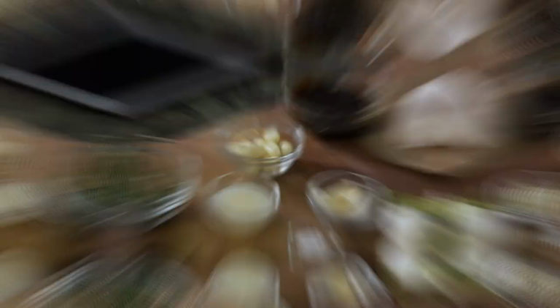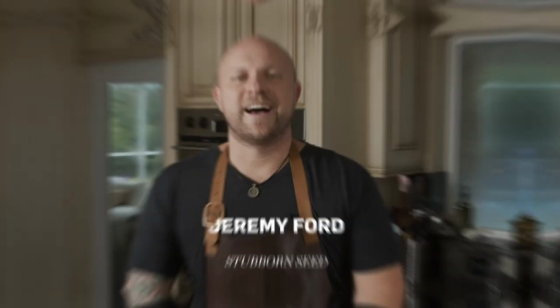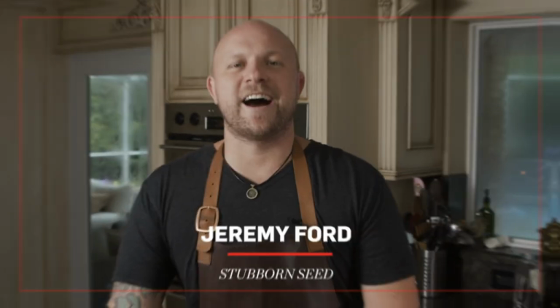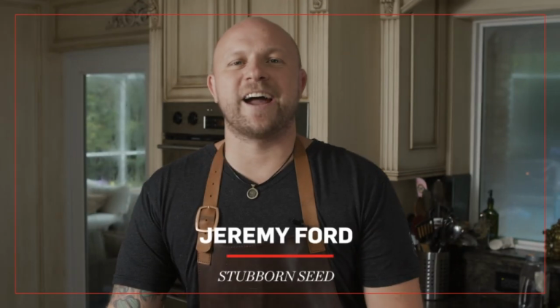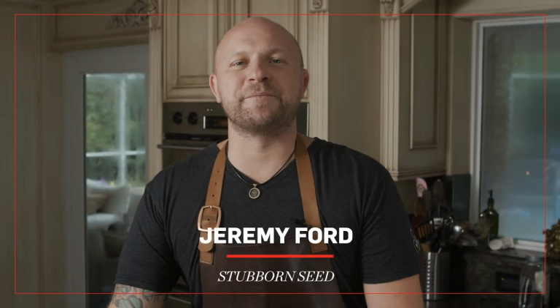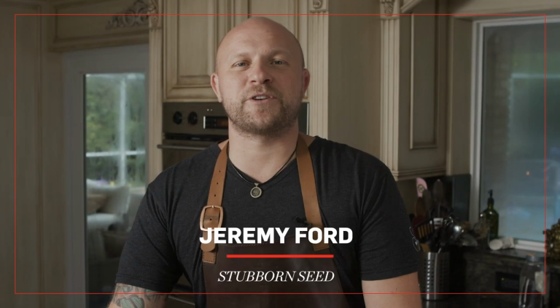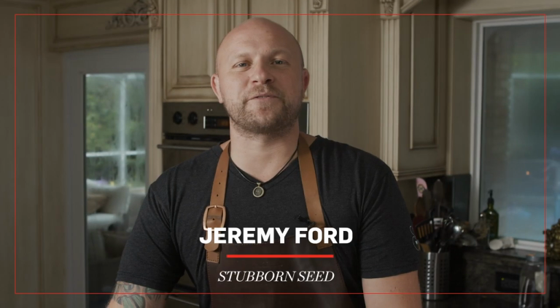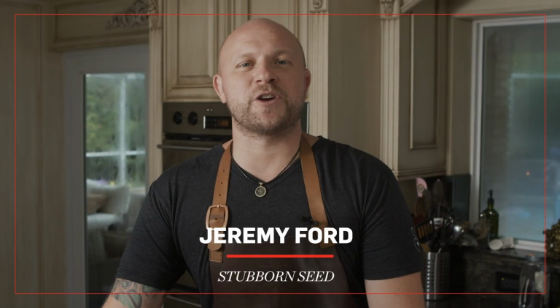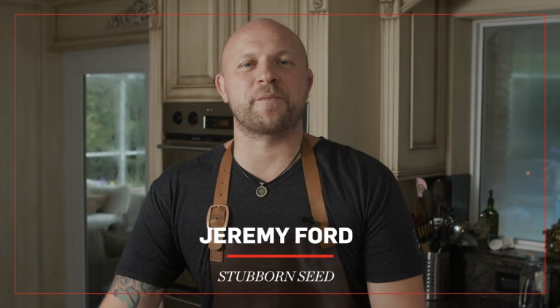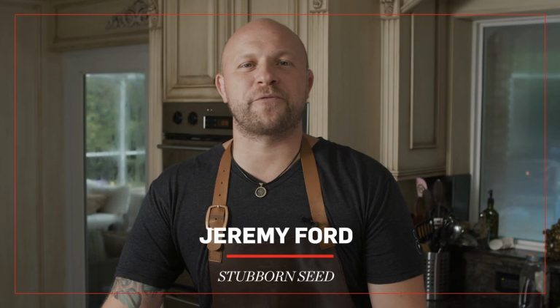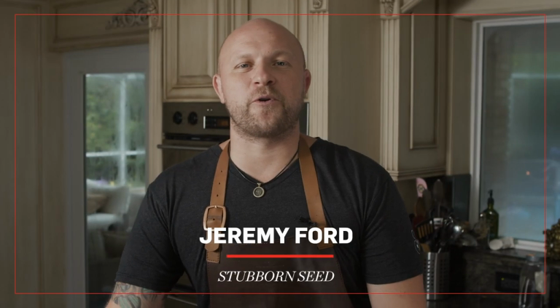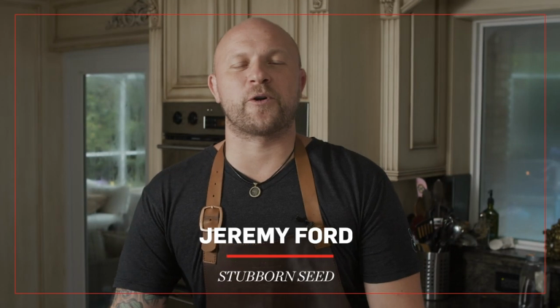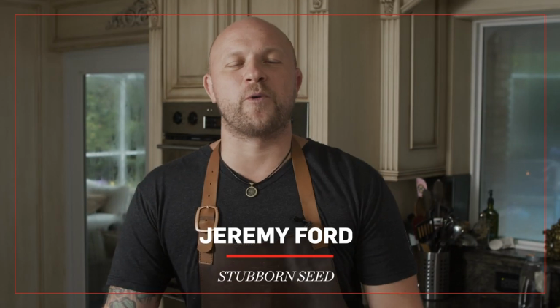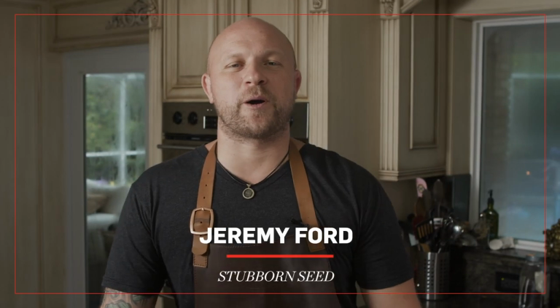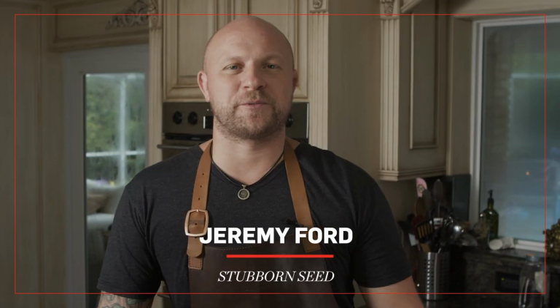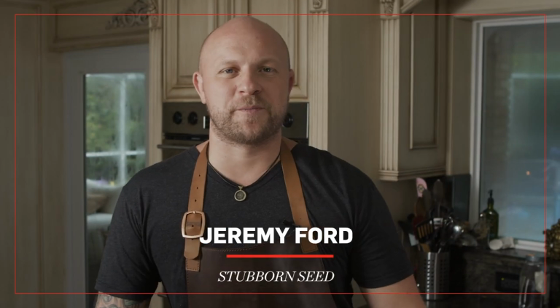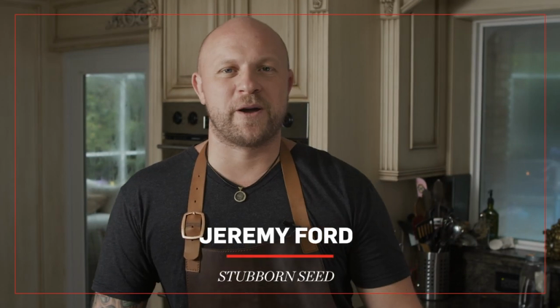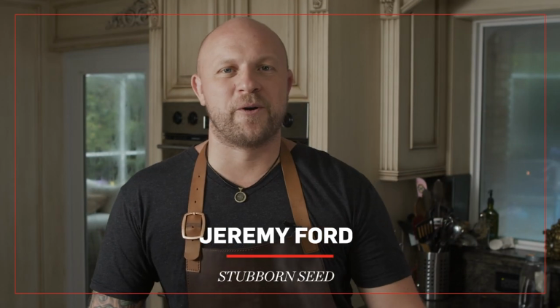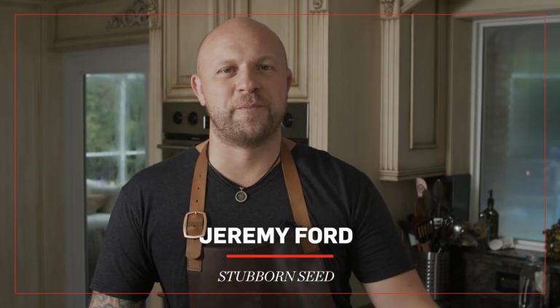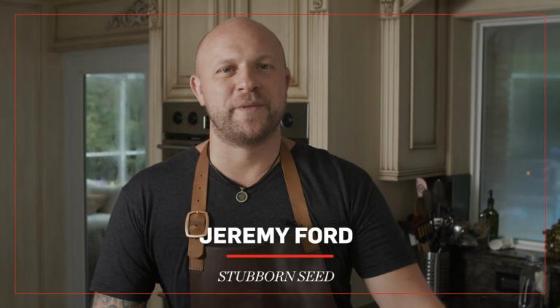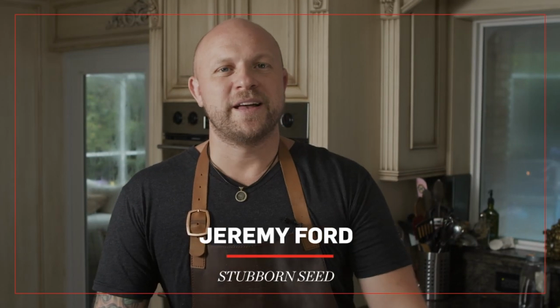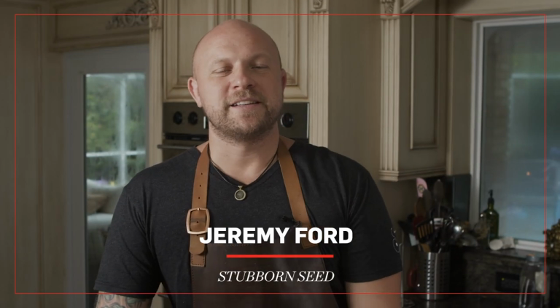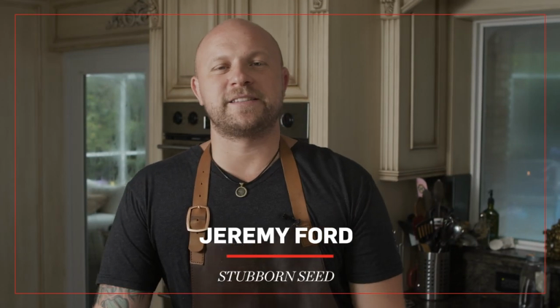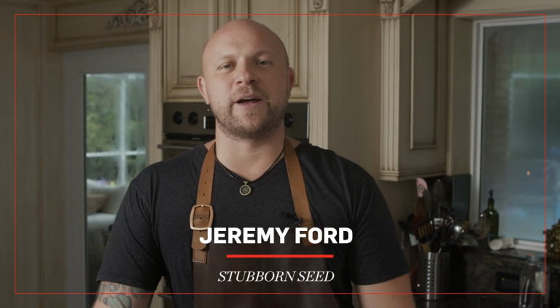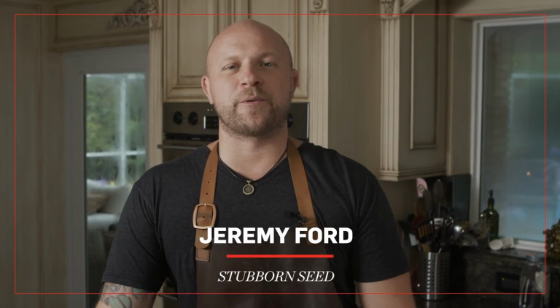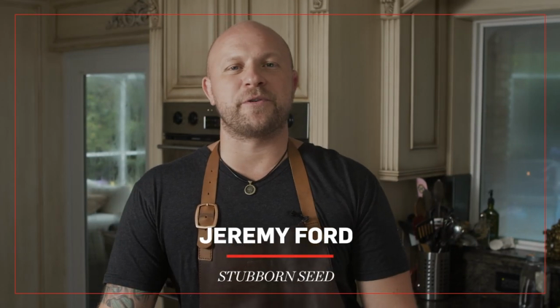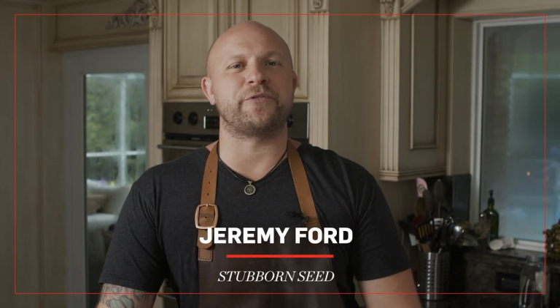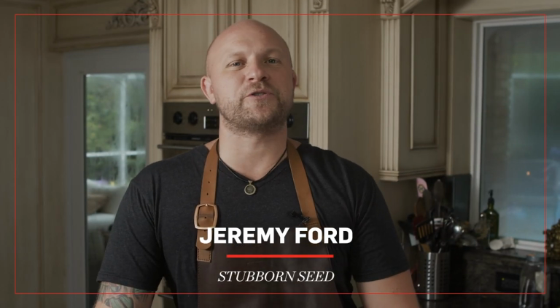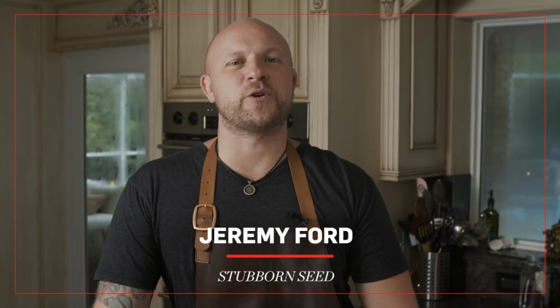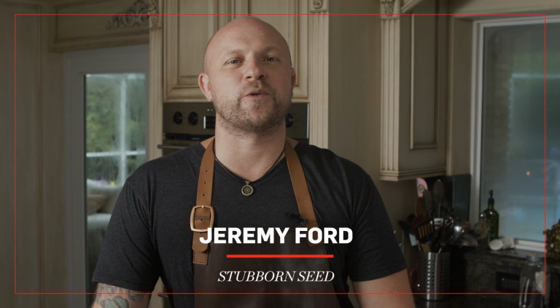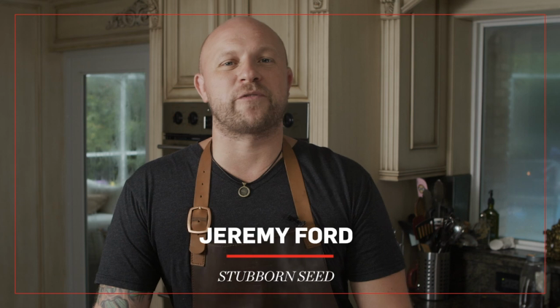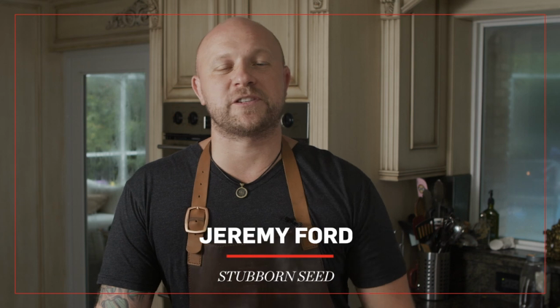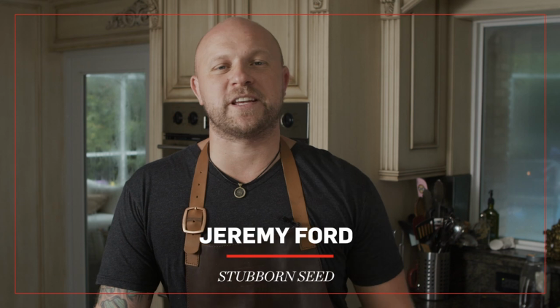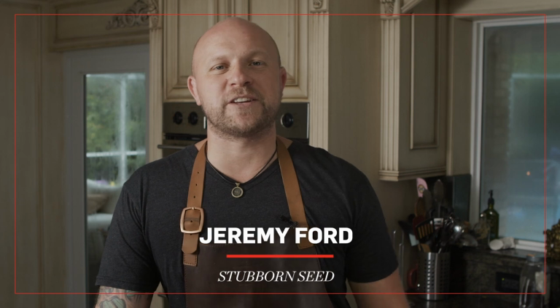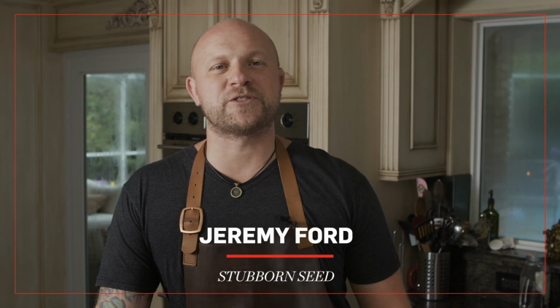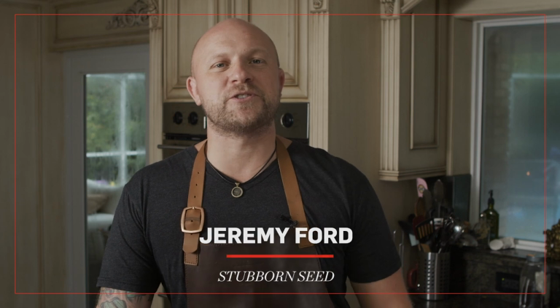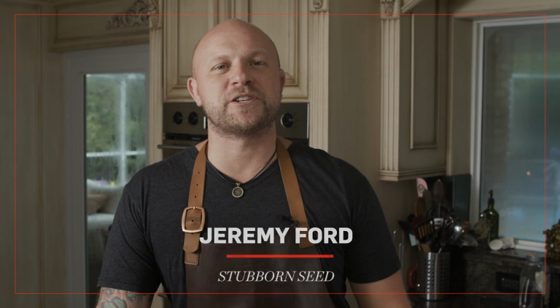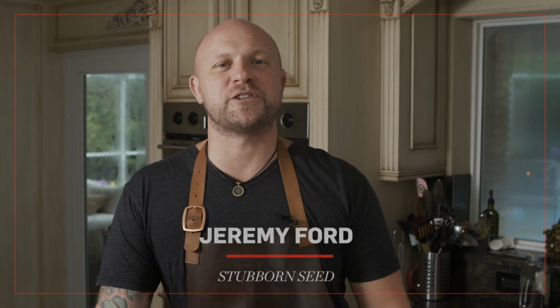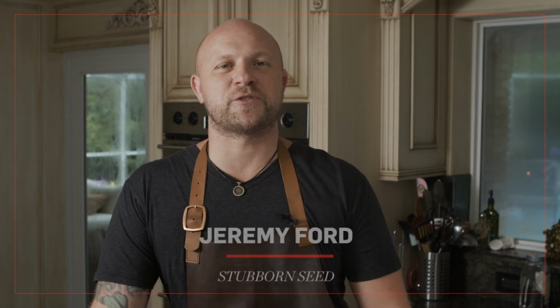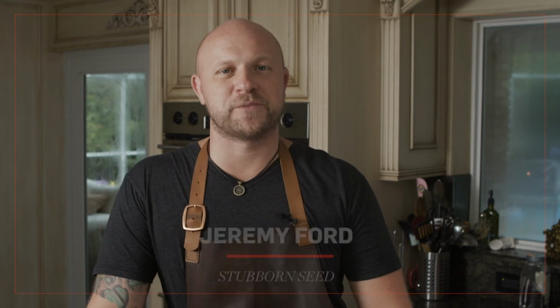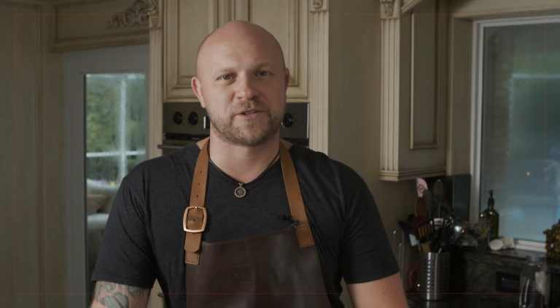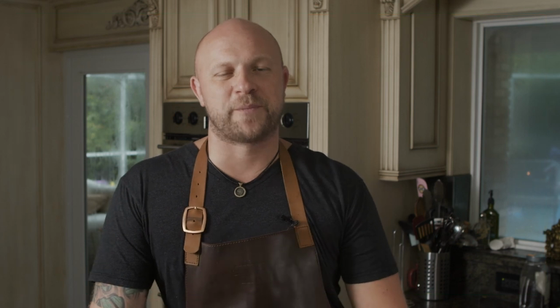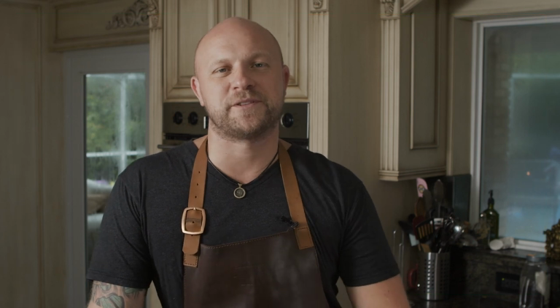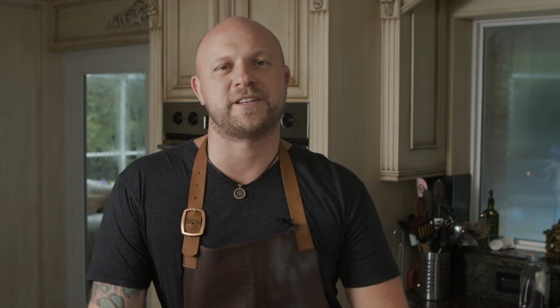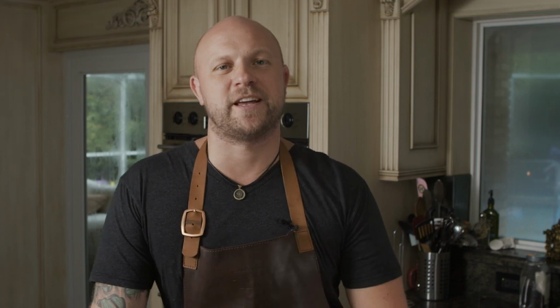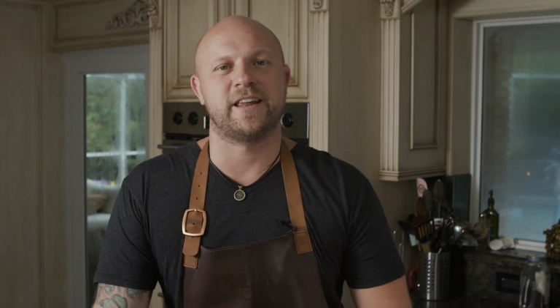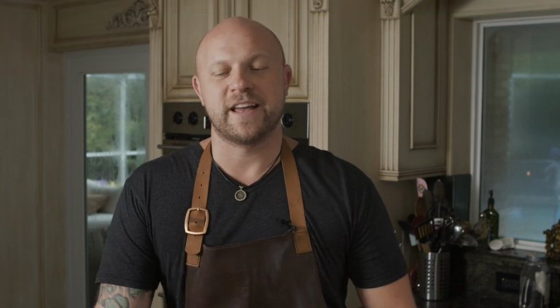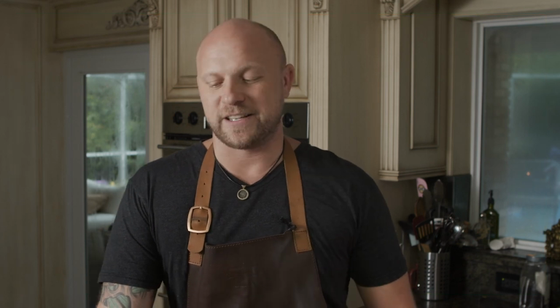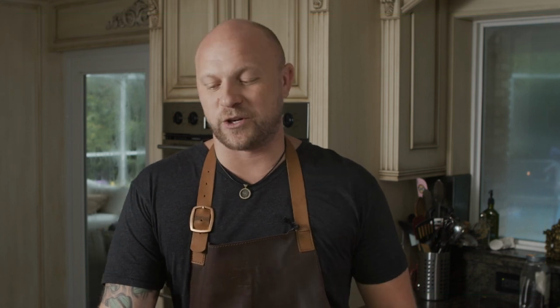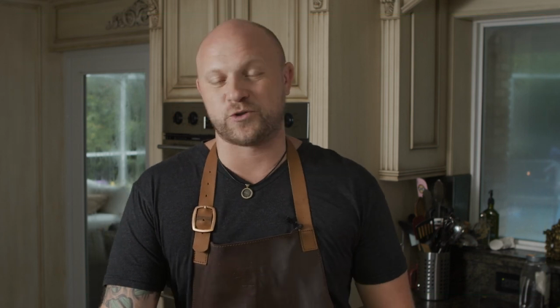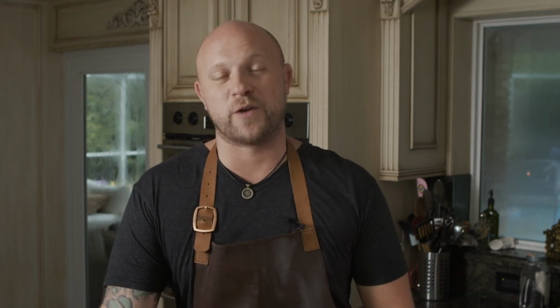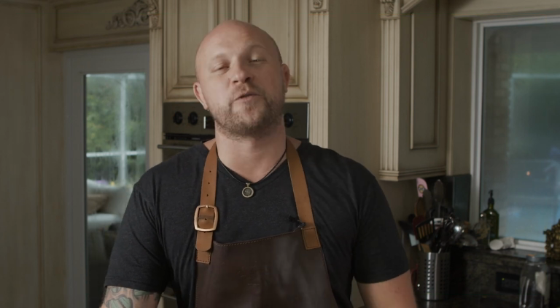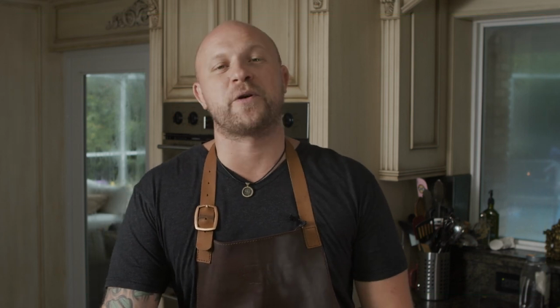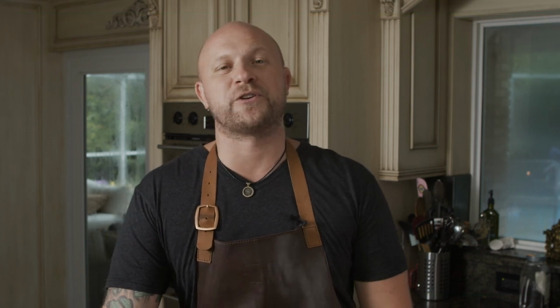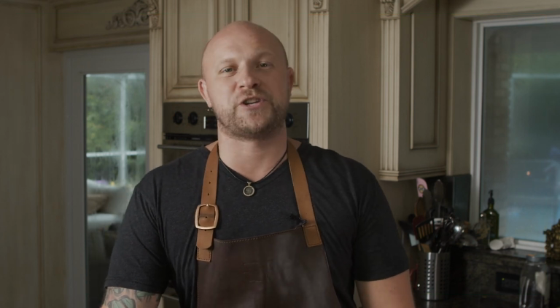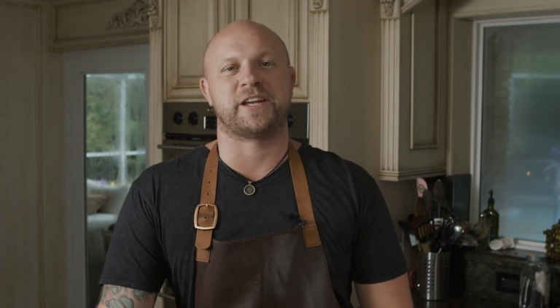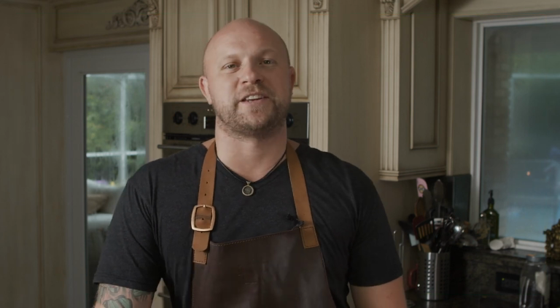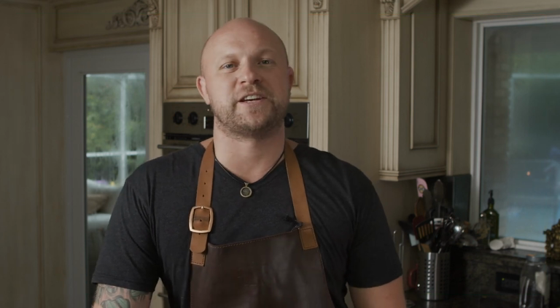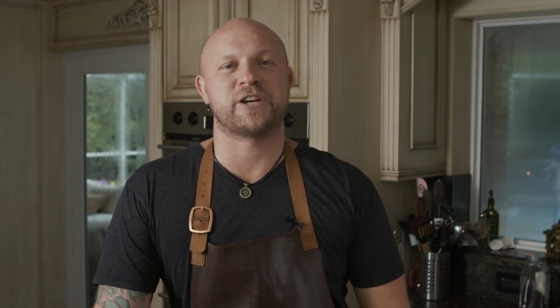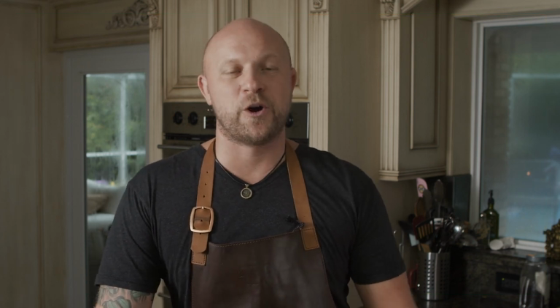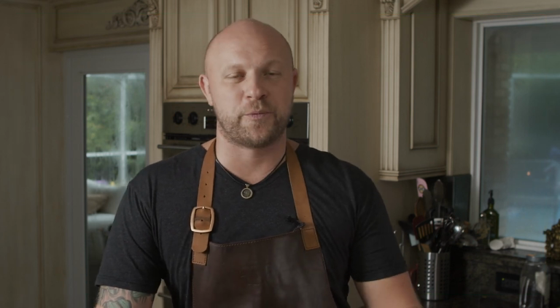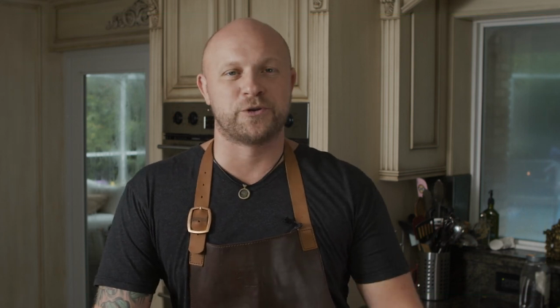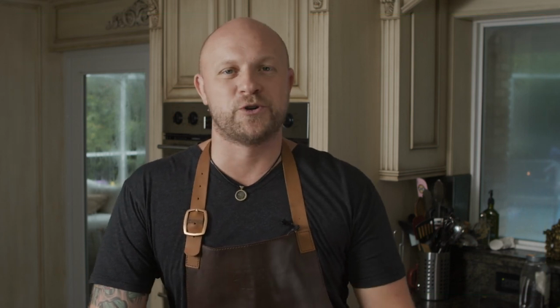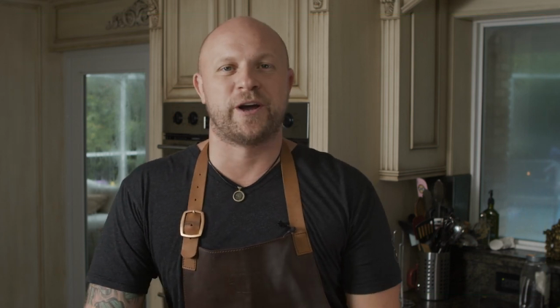Hi, I'm Chef Jeremy Ford and welcome to my home. Today we're going to be featuring one of our signature dishes from Stubborn Seed. It's our truffle butter chicken dish. I hope you enjoy.